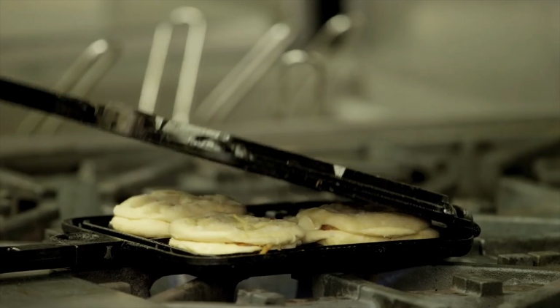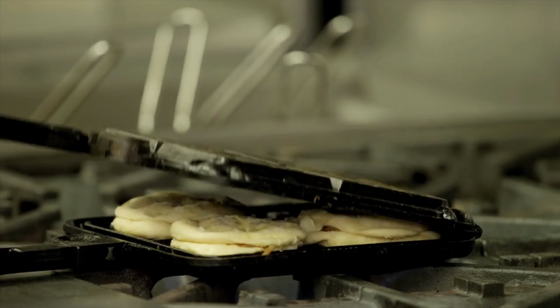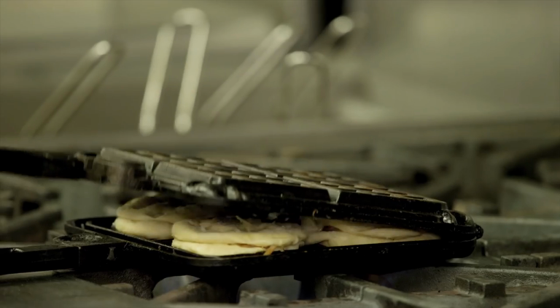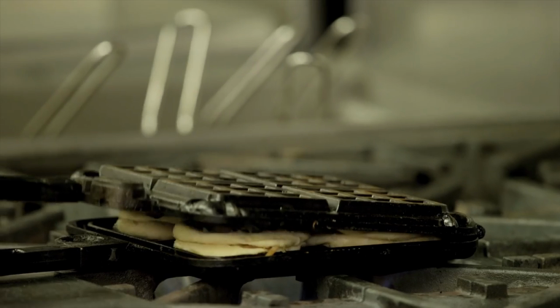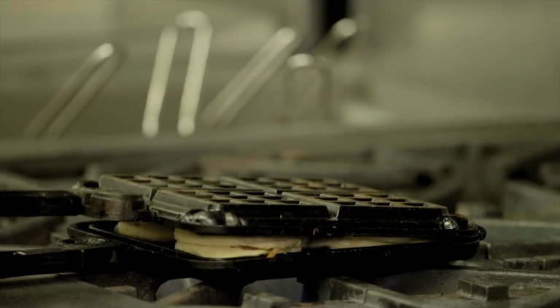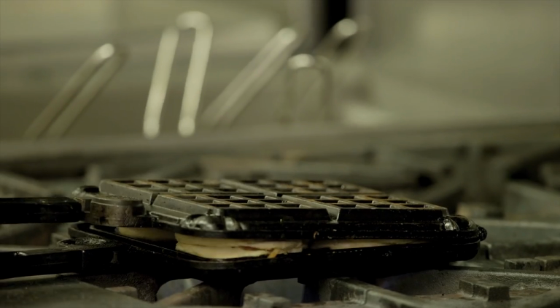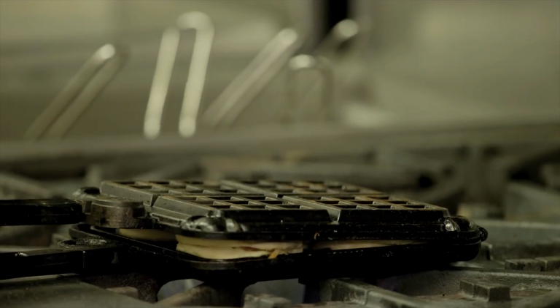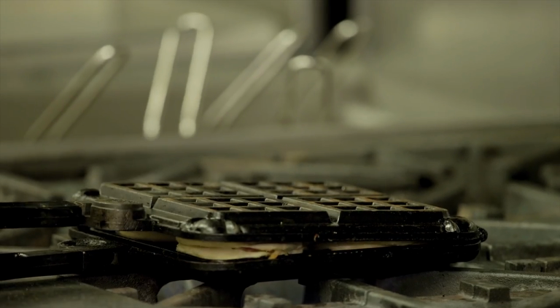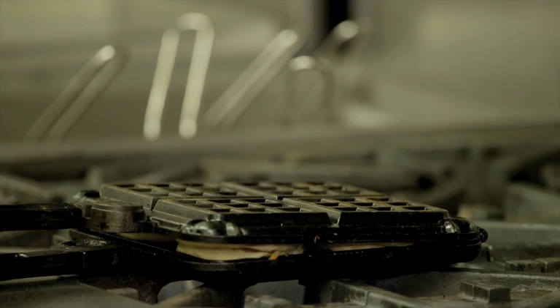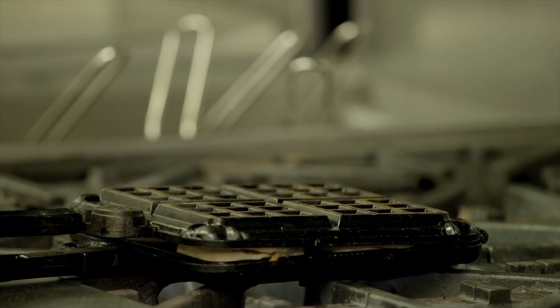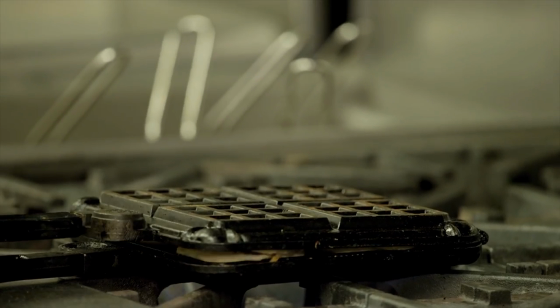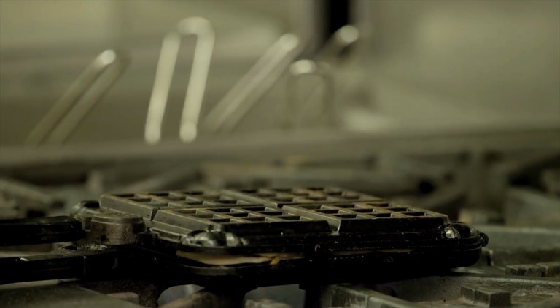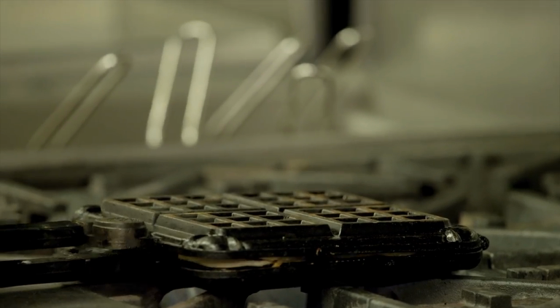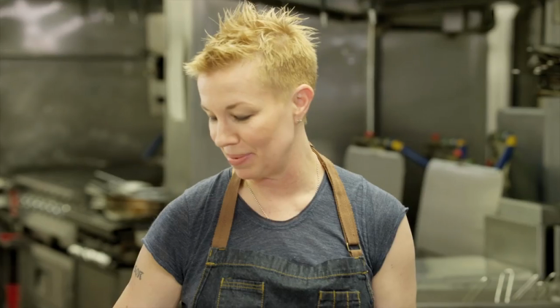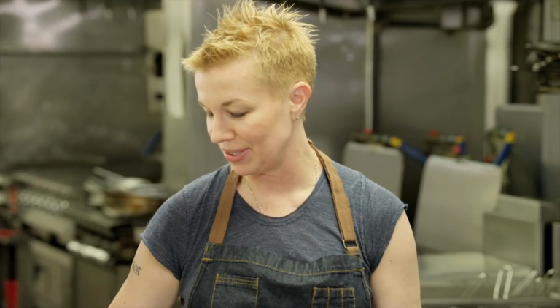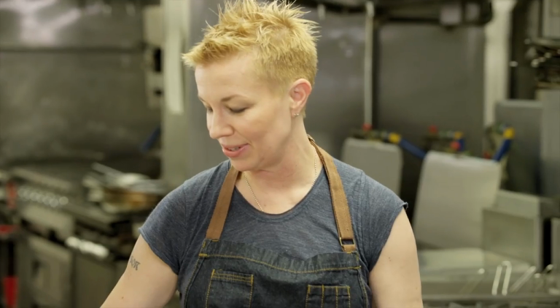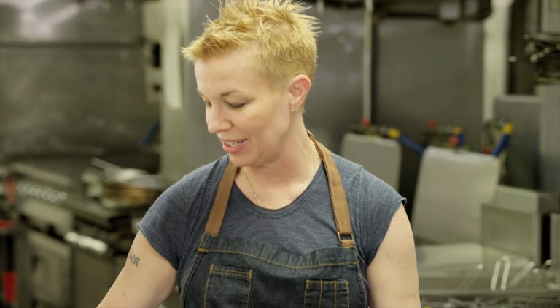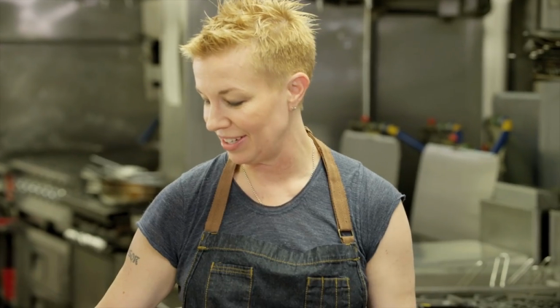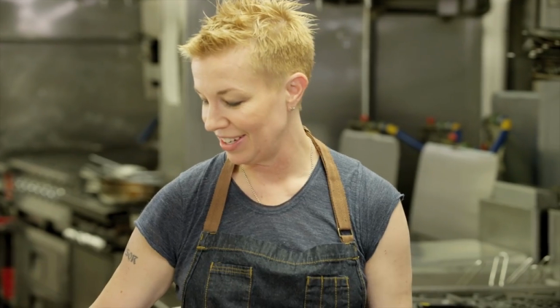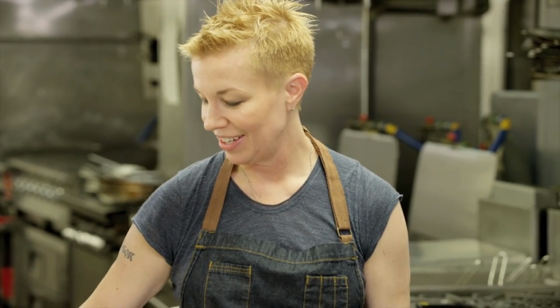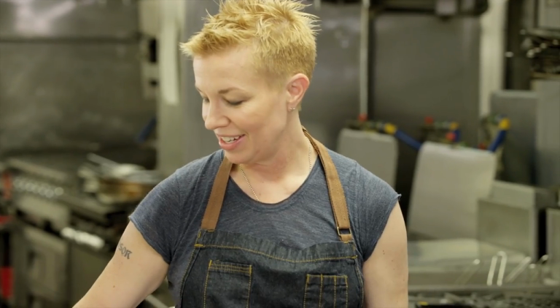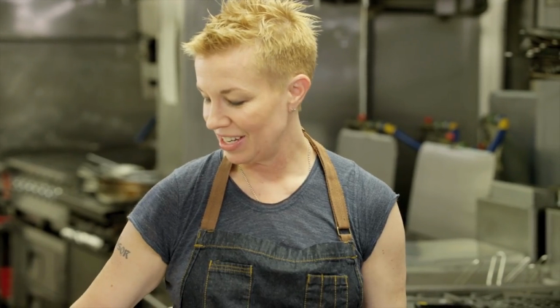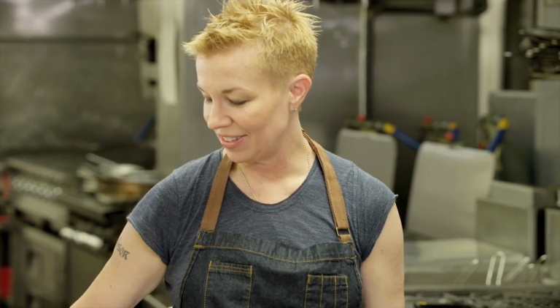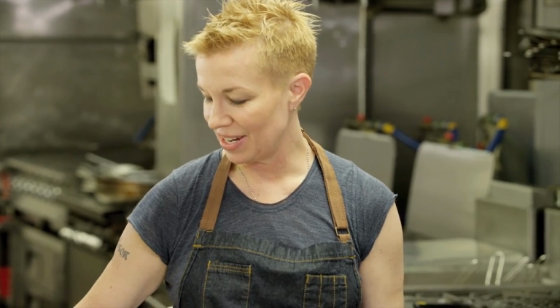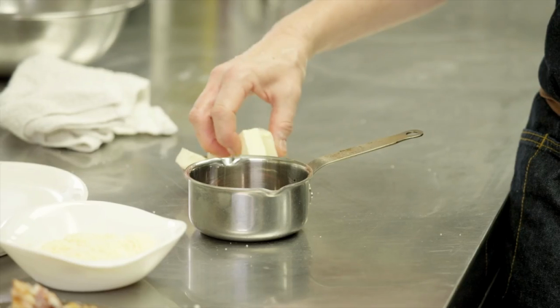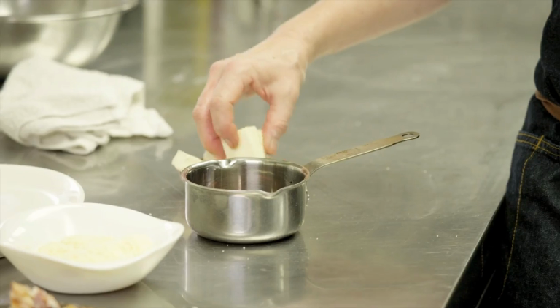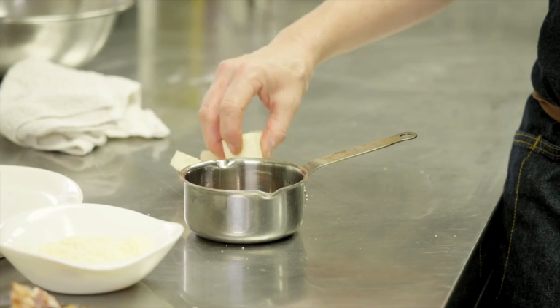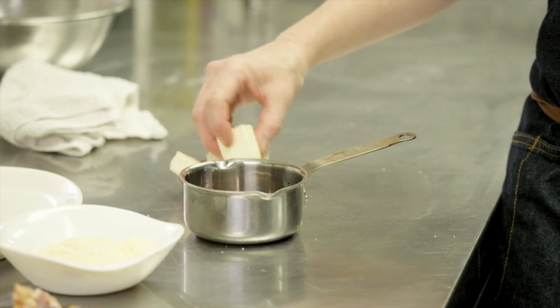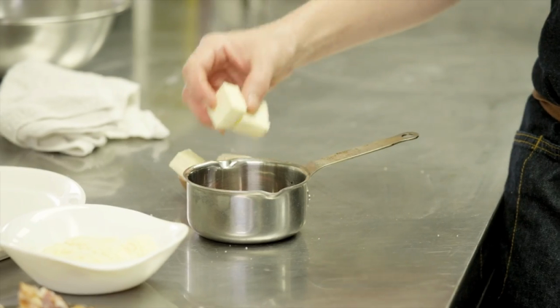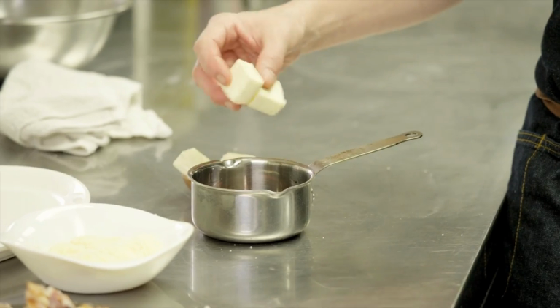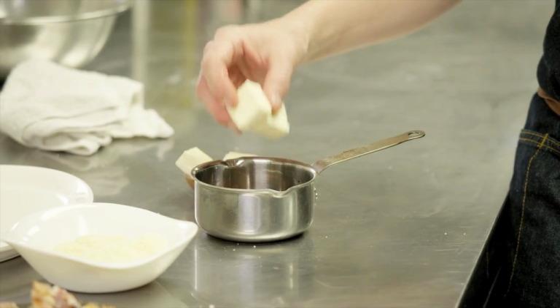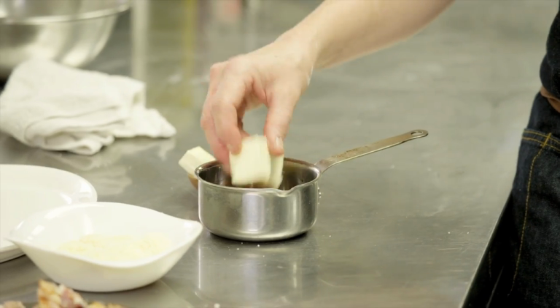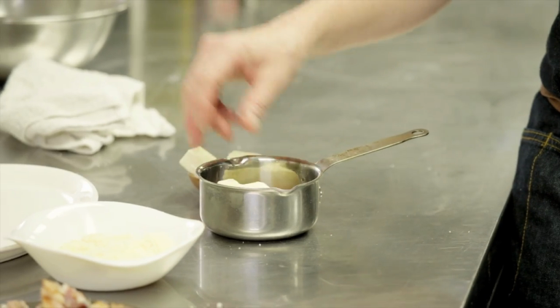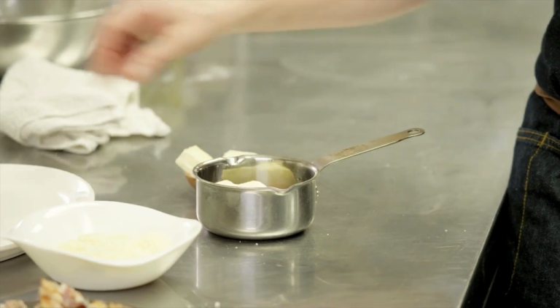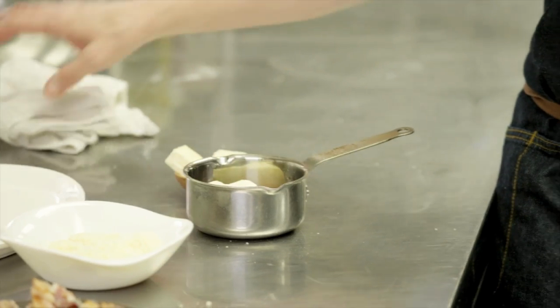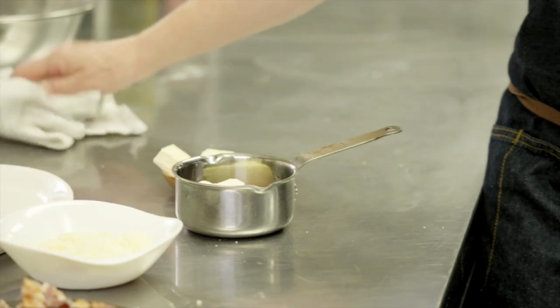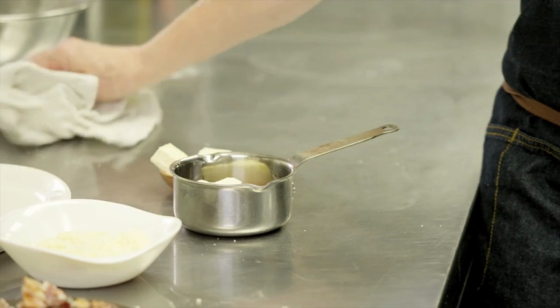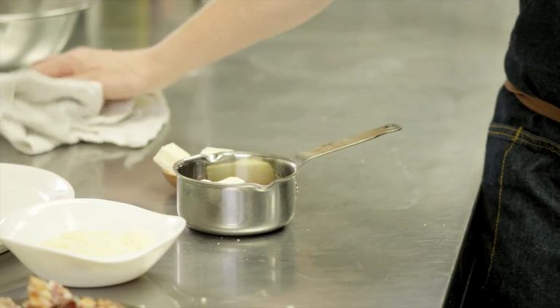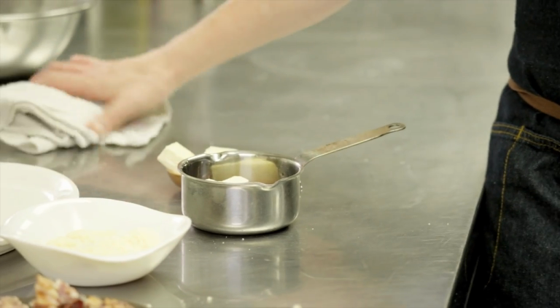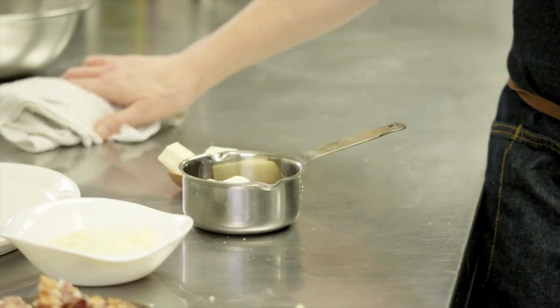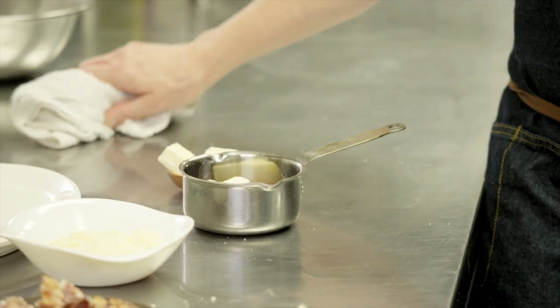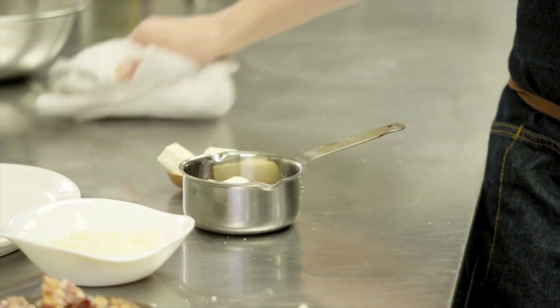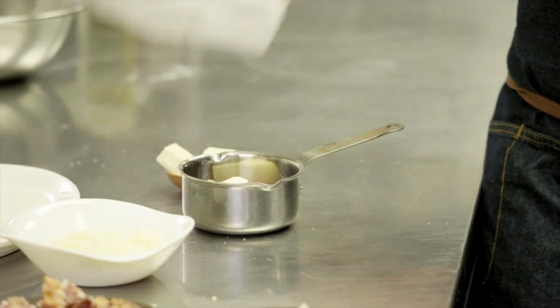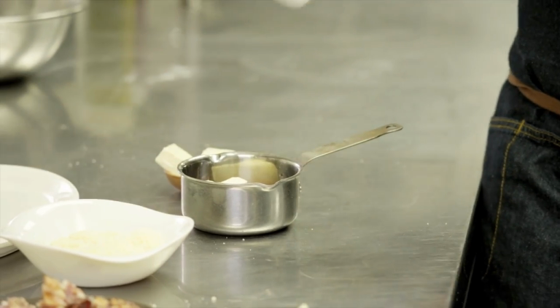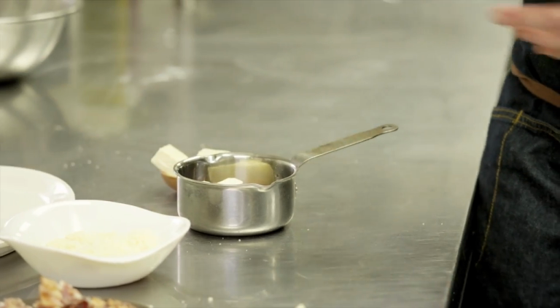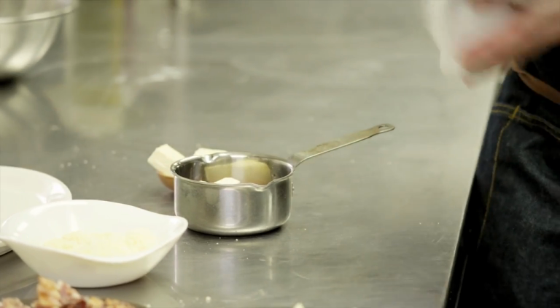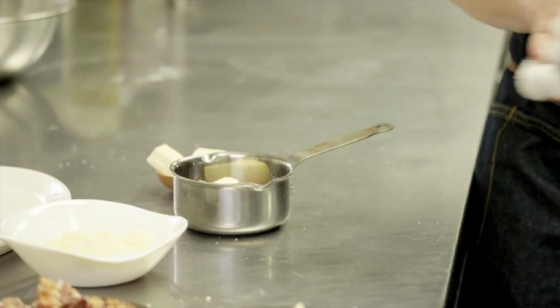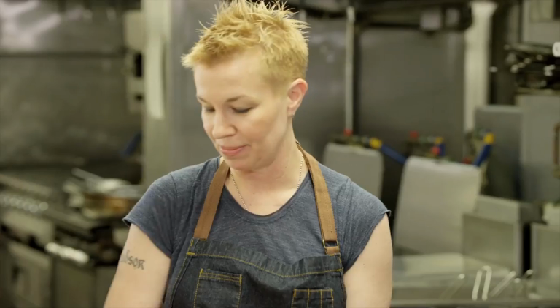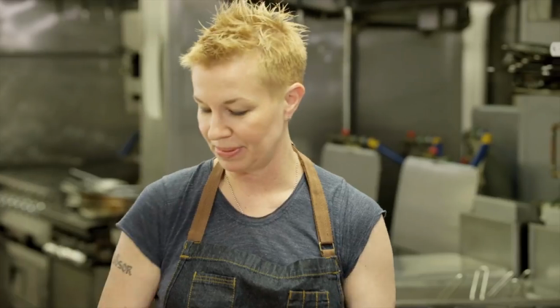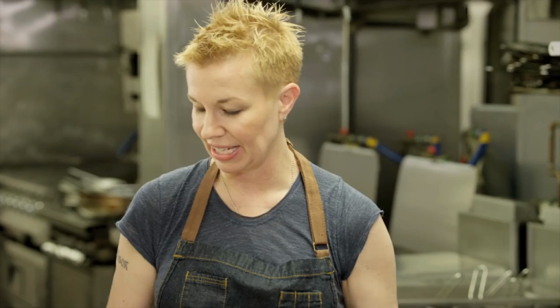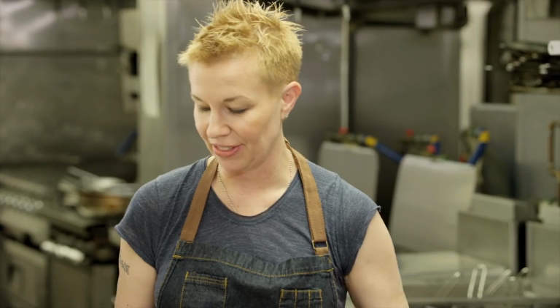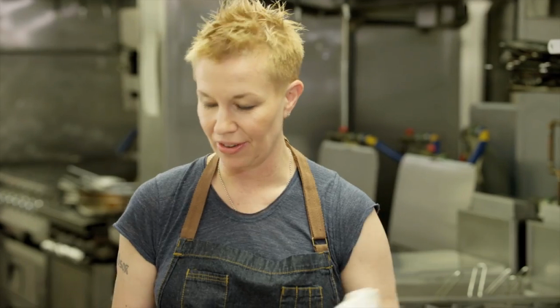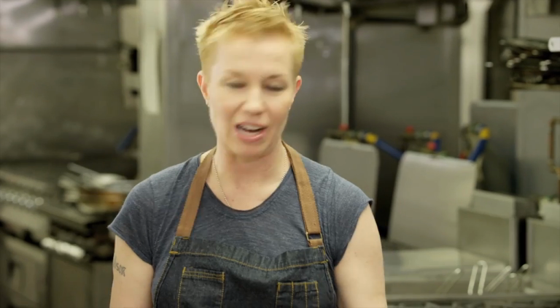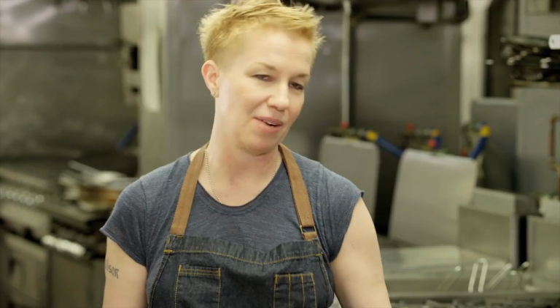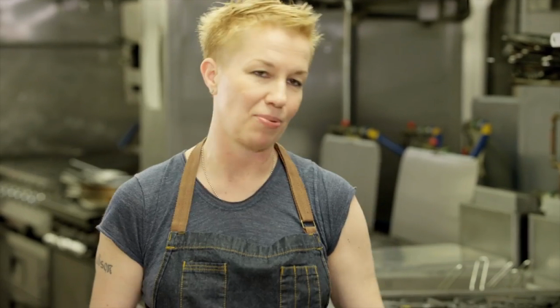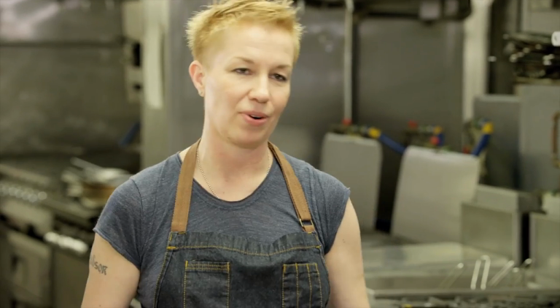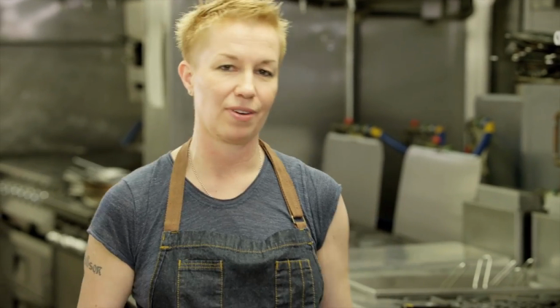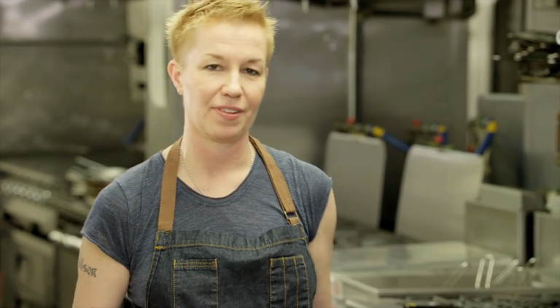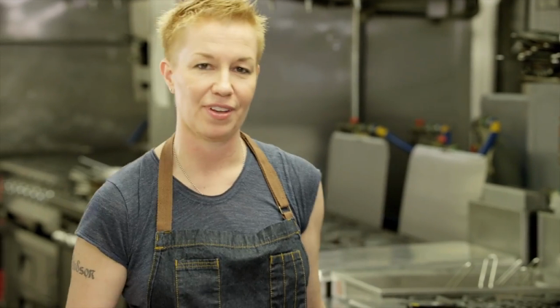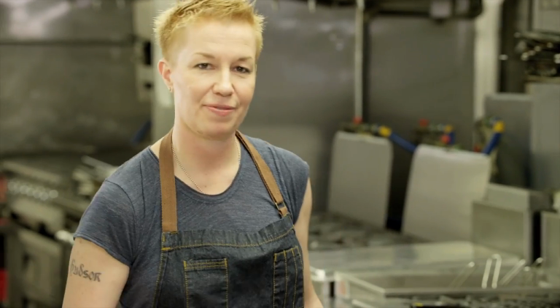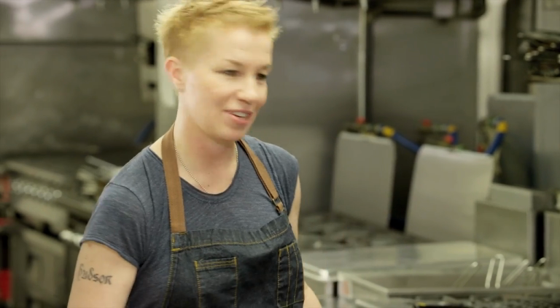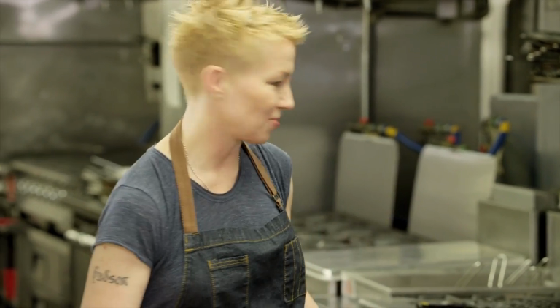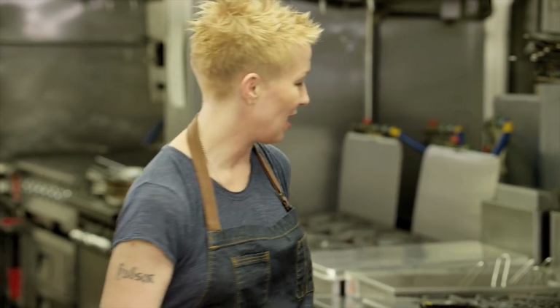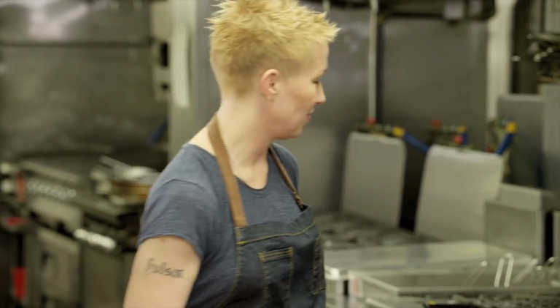I took some maple syrup and I added bourbon to it, and then I'm adding a little butter here, so I'm just going to make all the butter and syrup together hot and pour it over the finished waffle. It's going to be amazing.